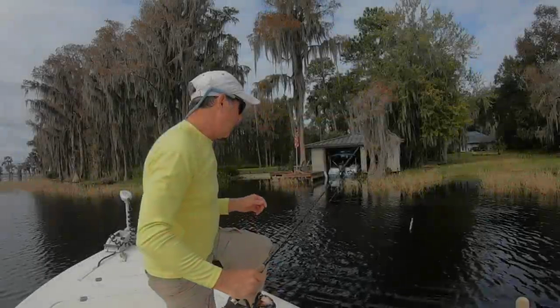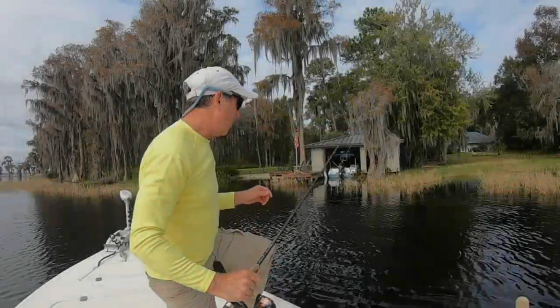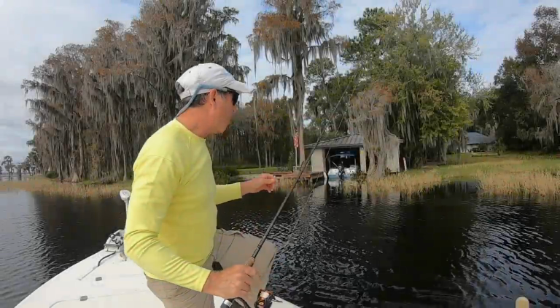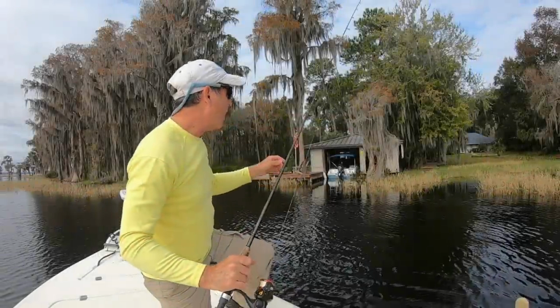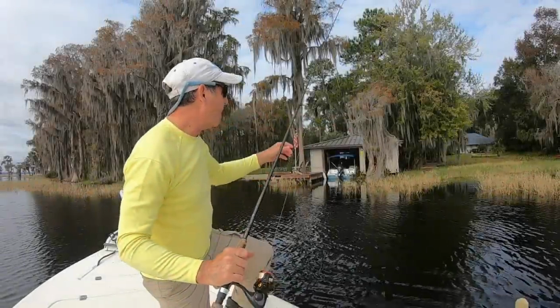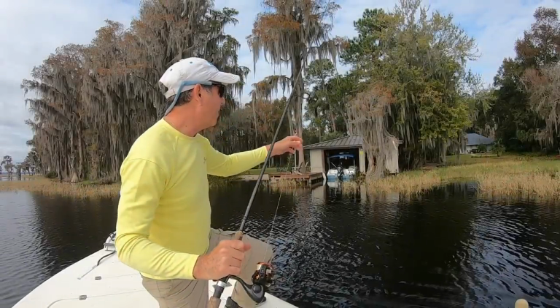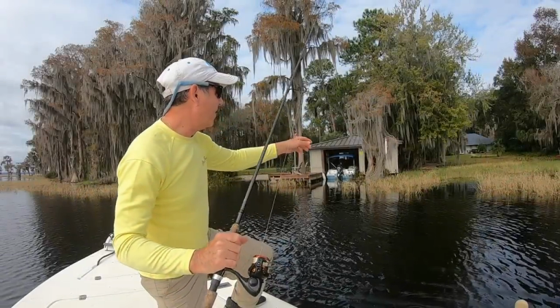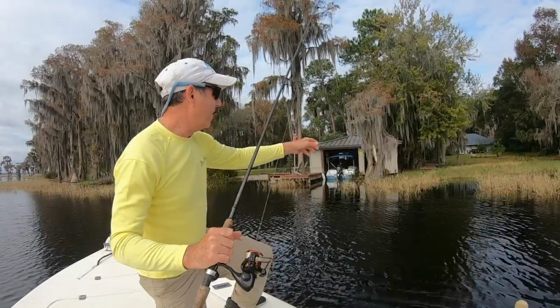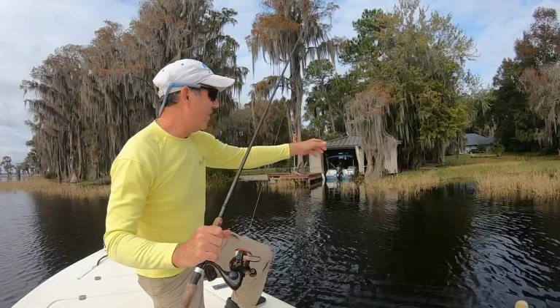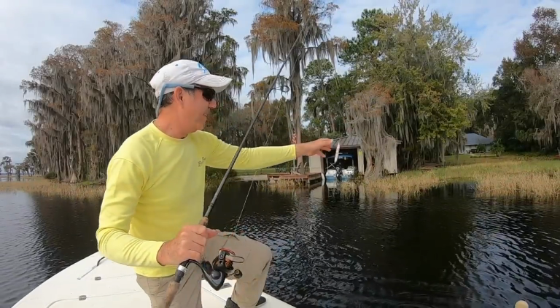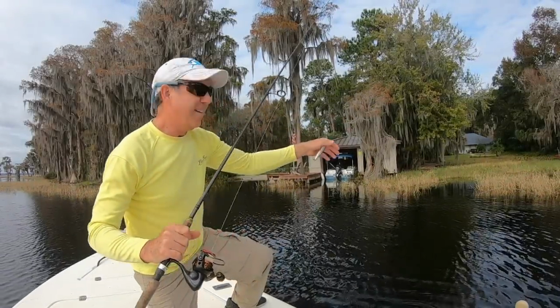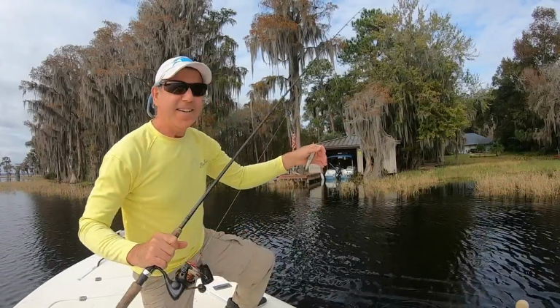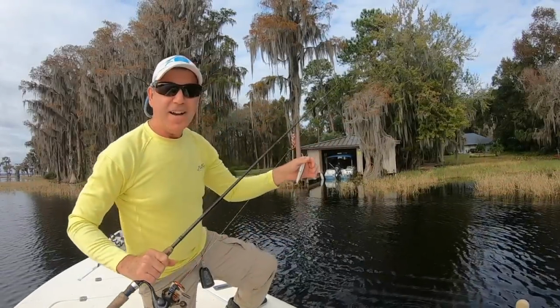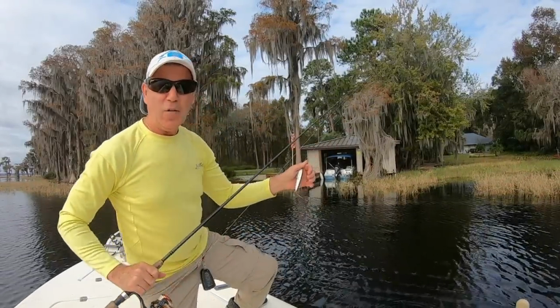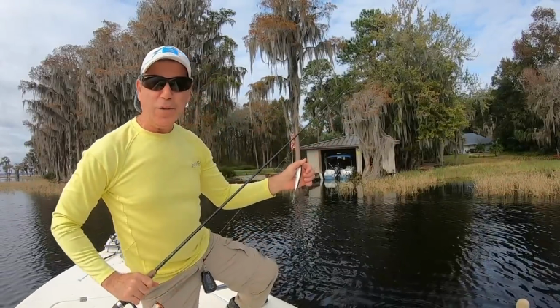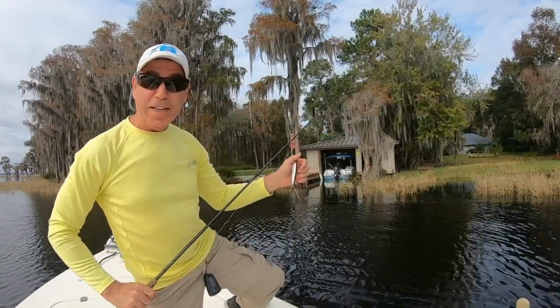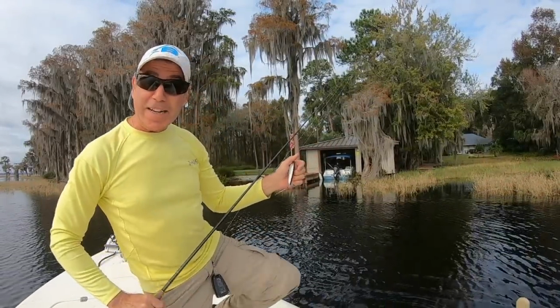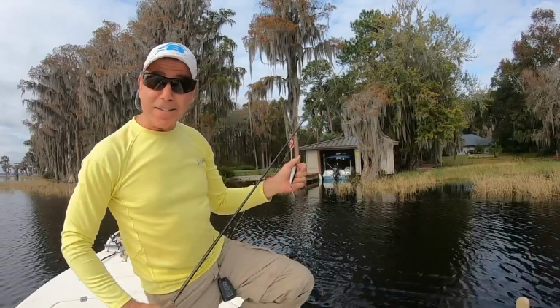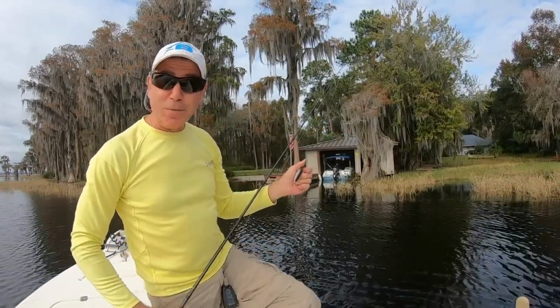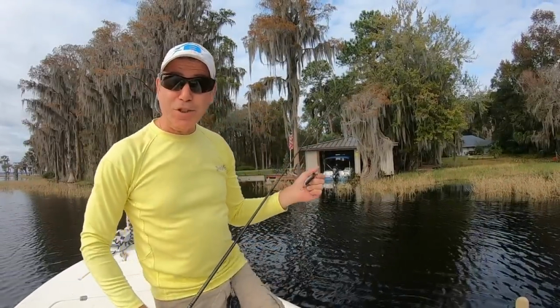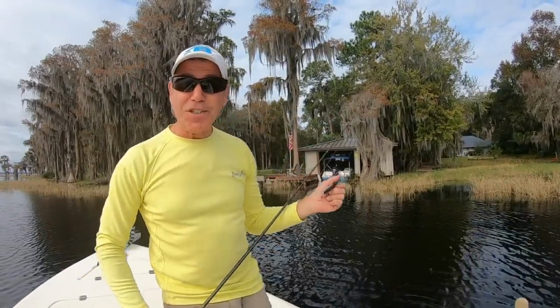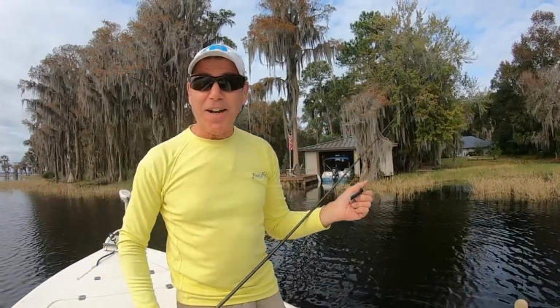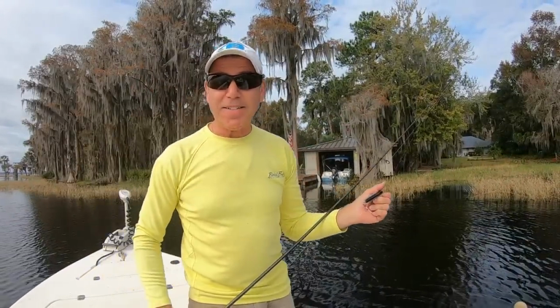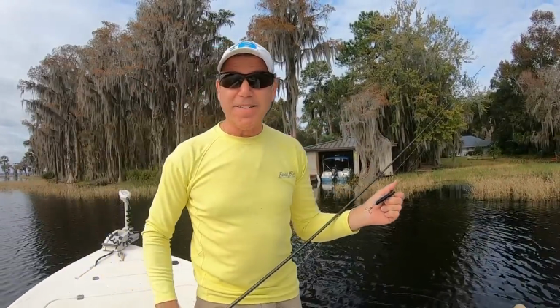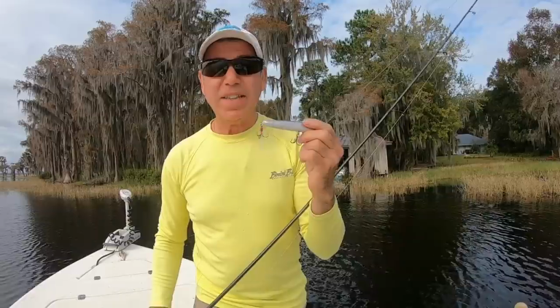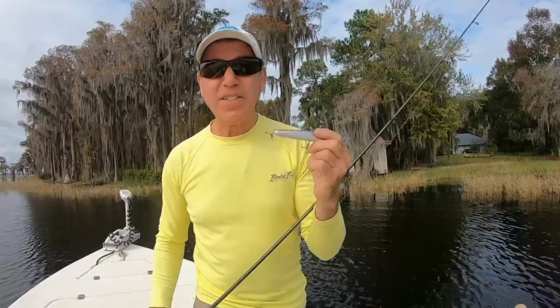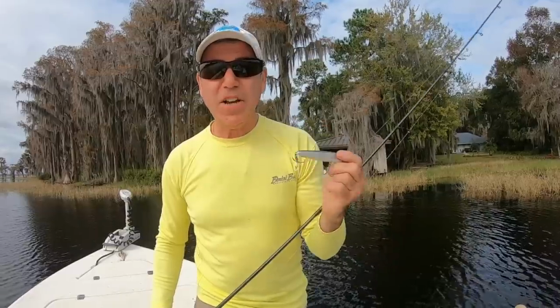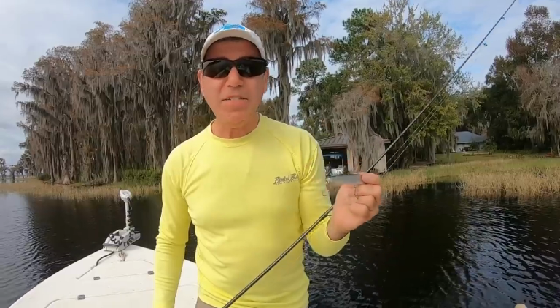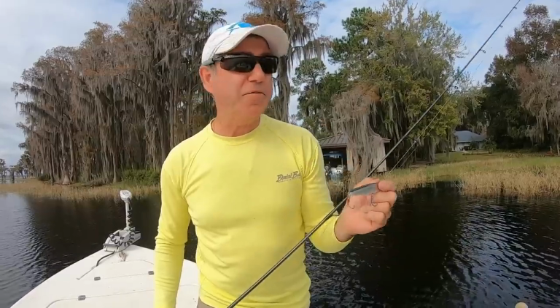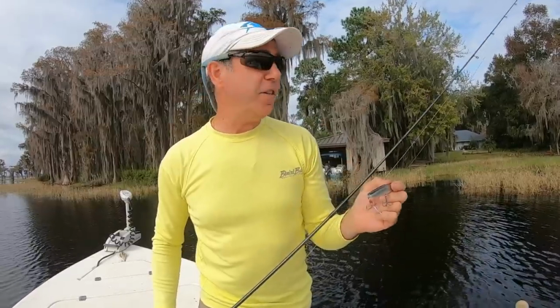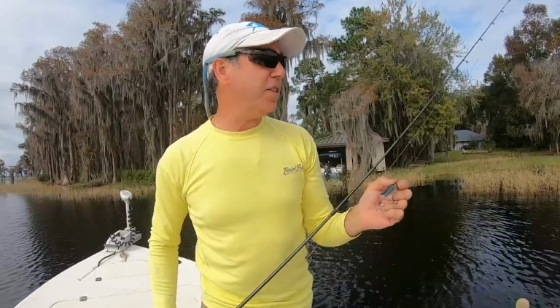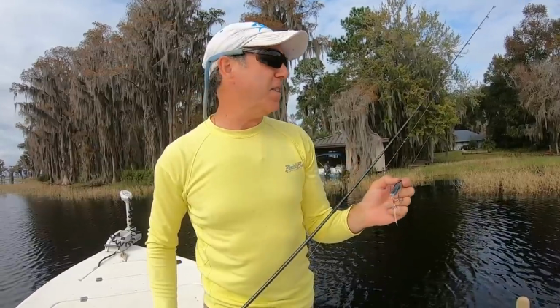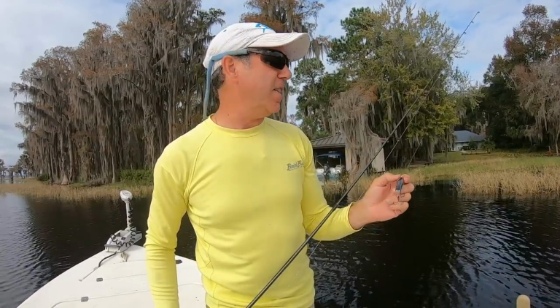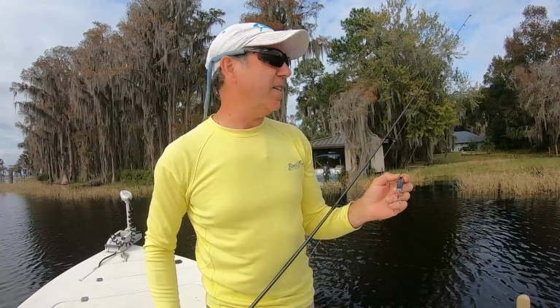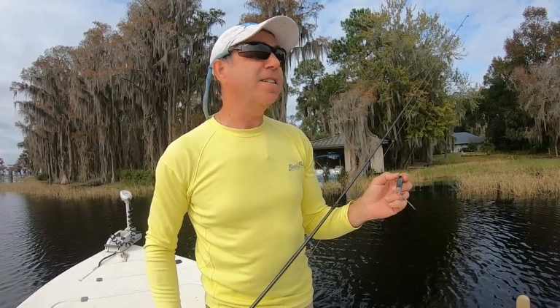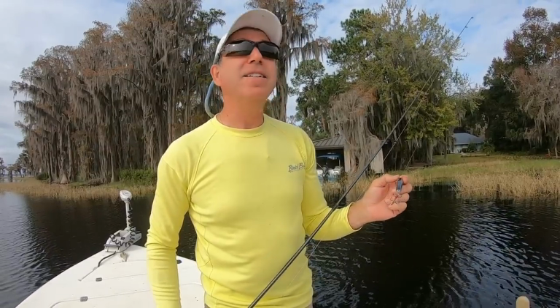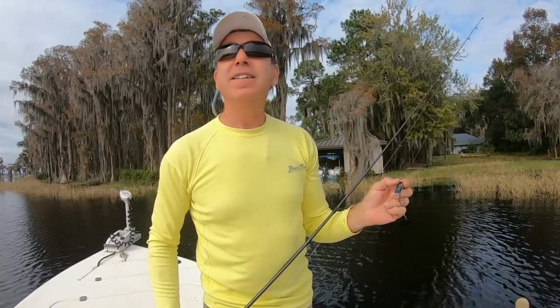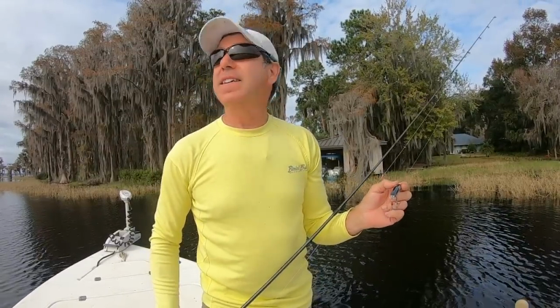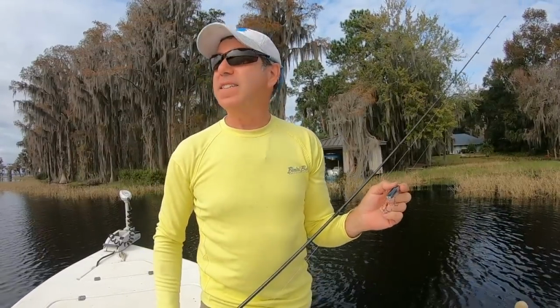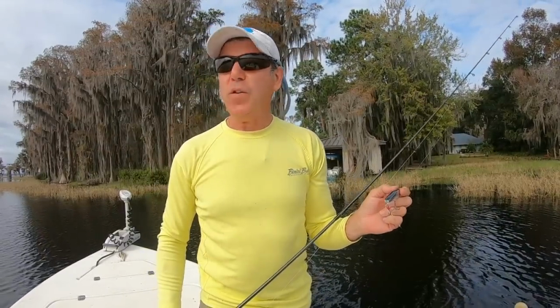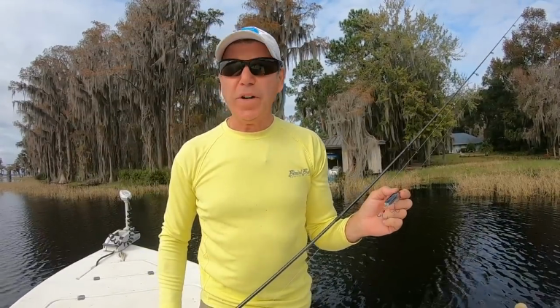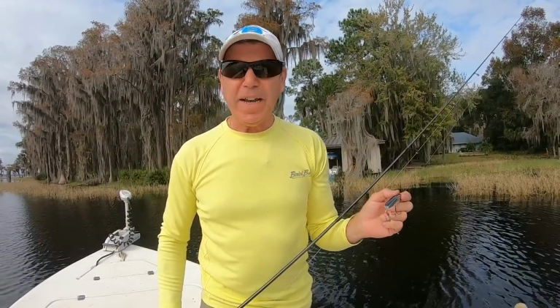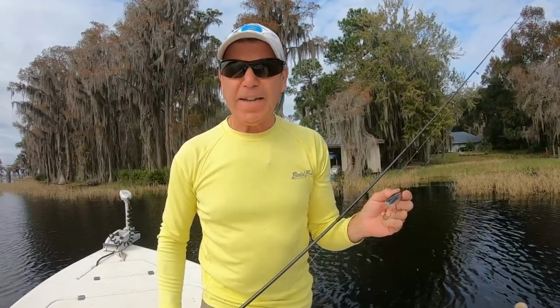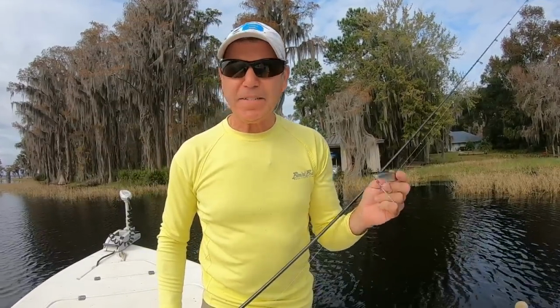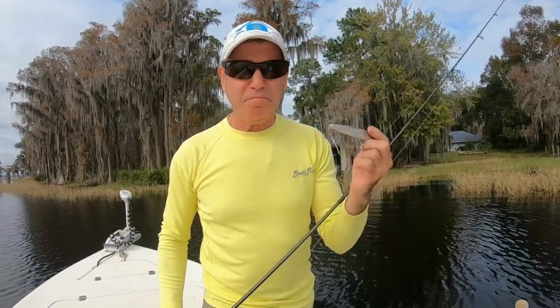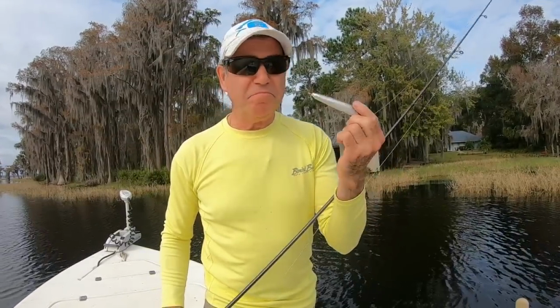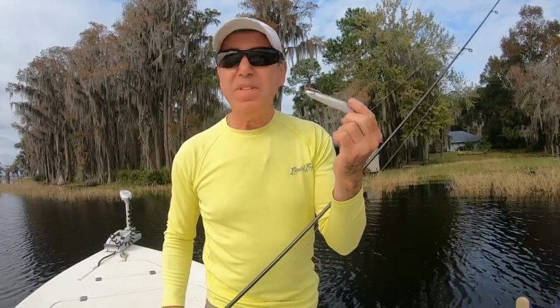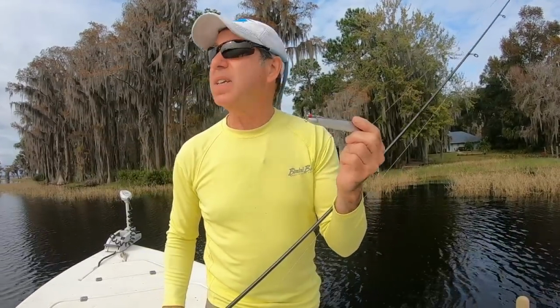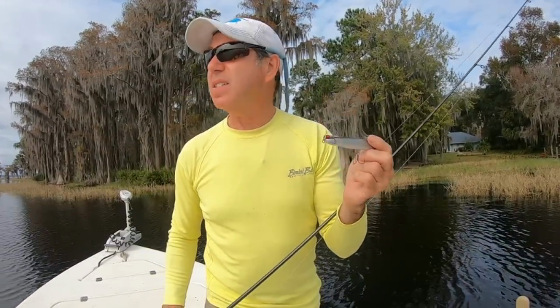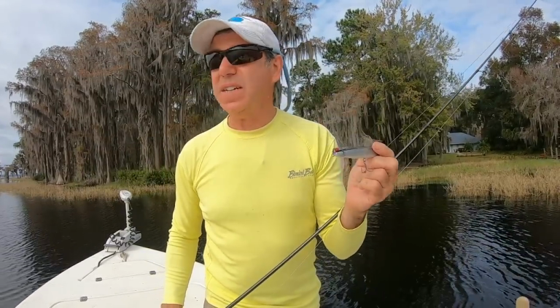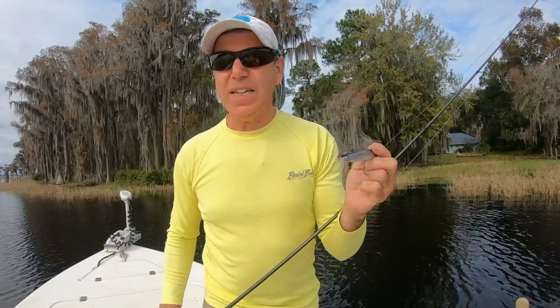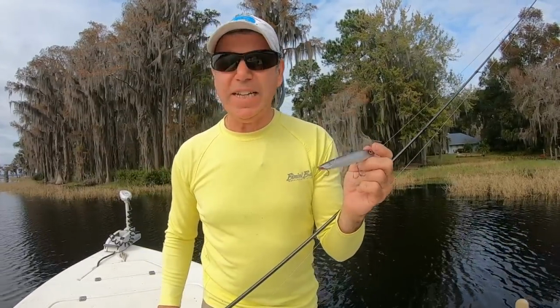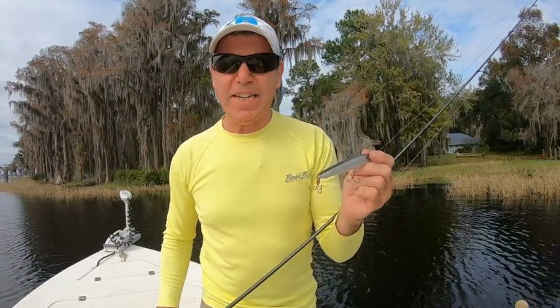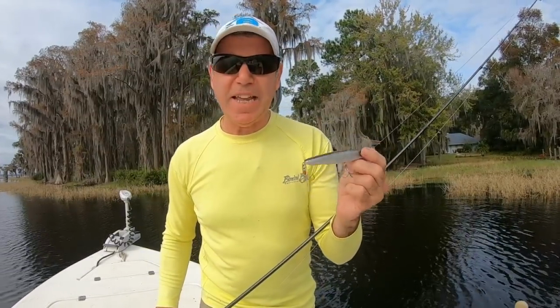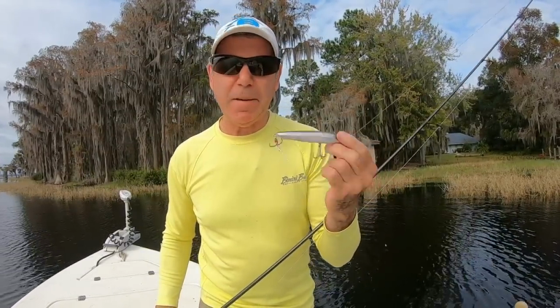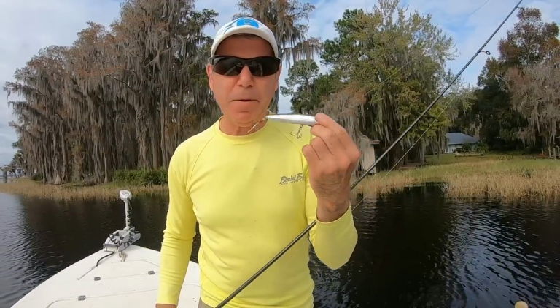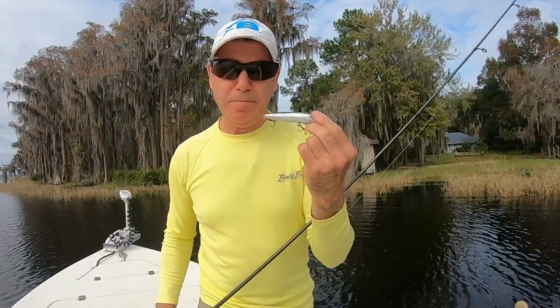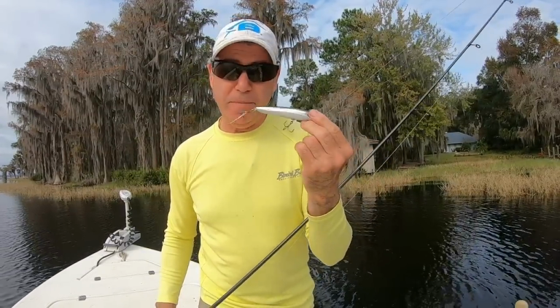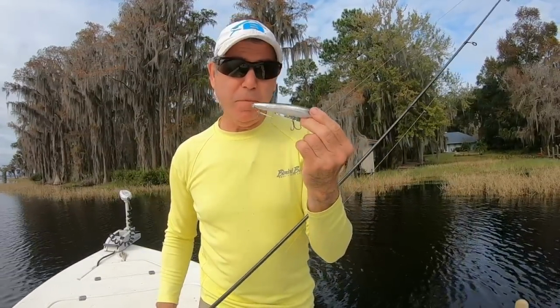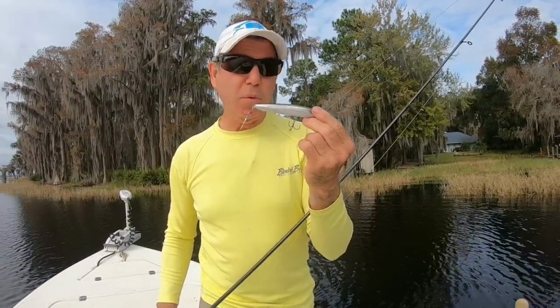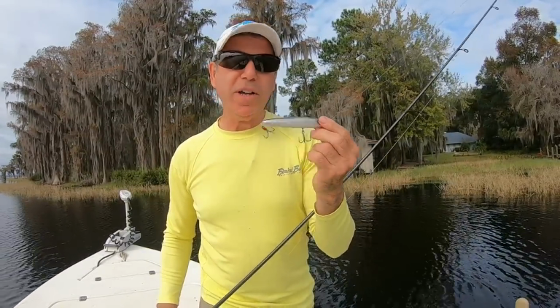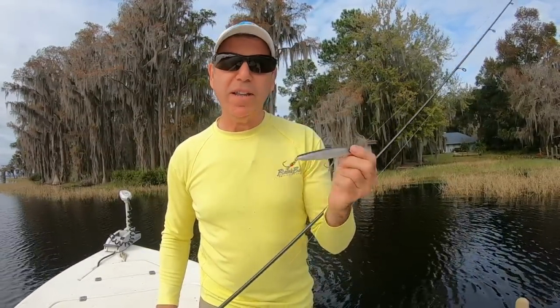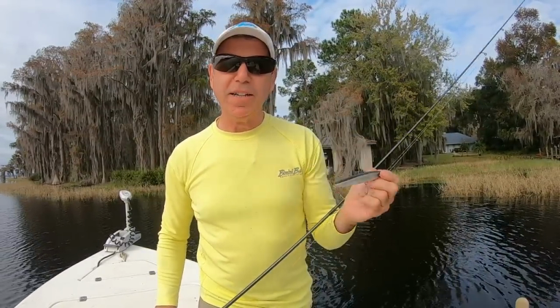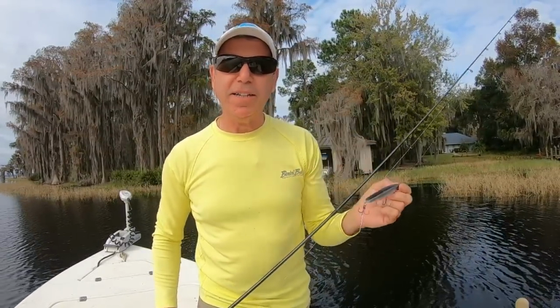Hopefully I got some good shots. Let's go ahead and fish this thing — it's overcast, a little late in the day, but maybe we'll get lucky.